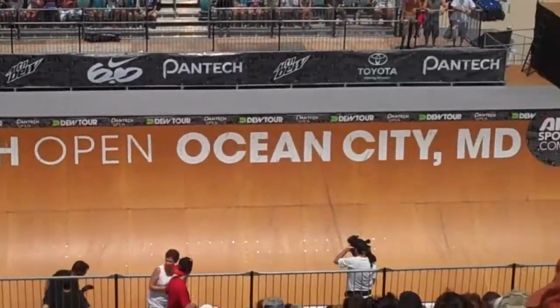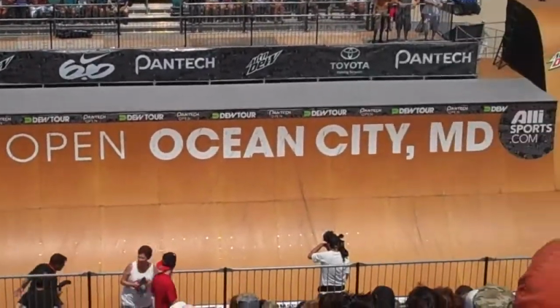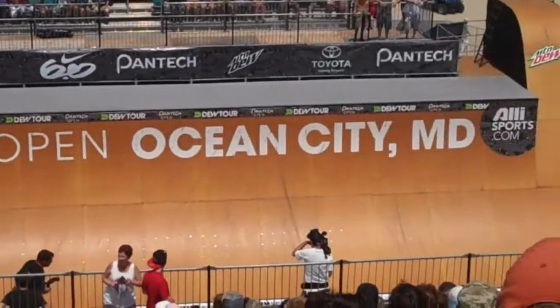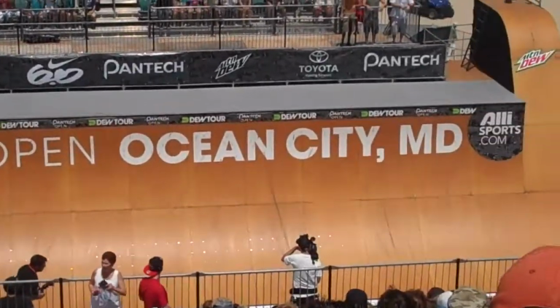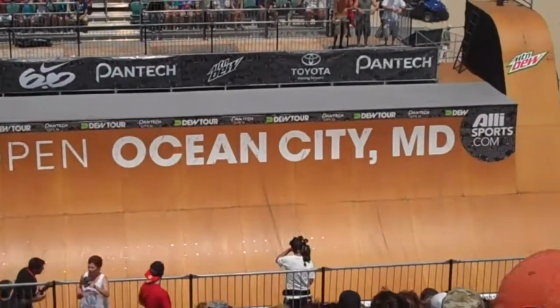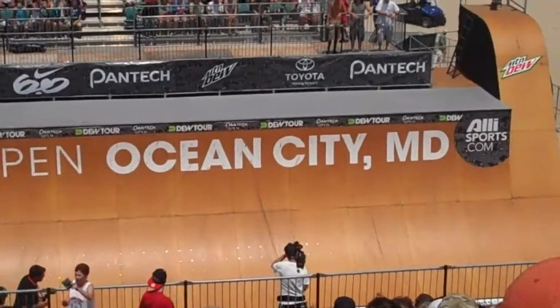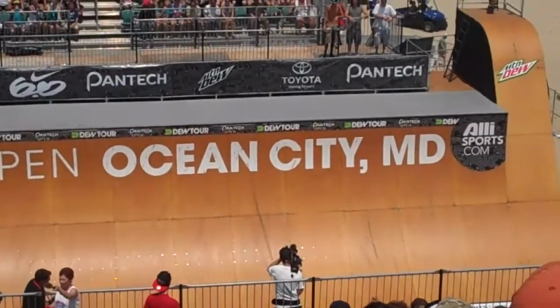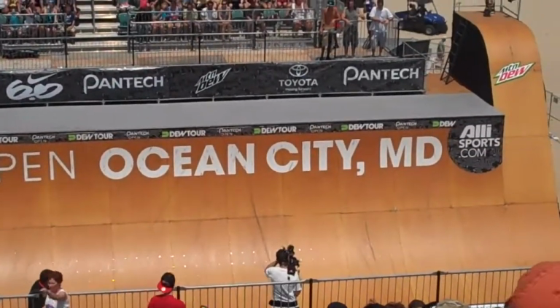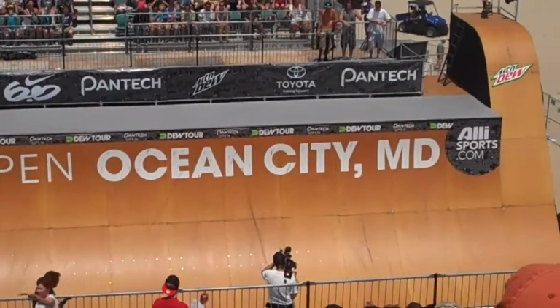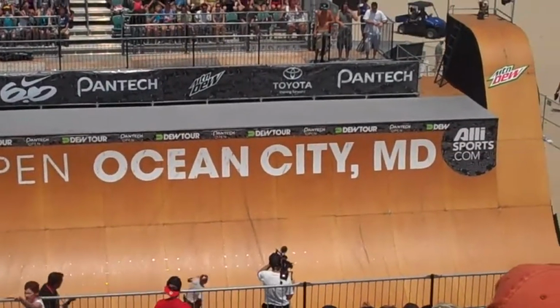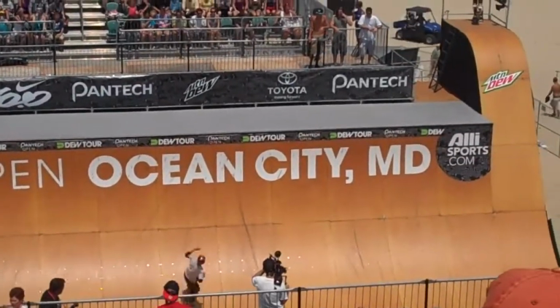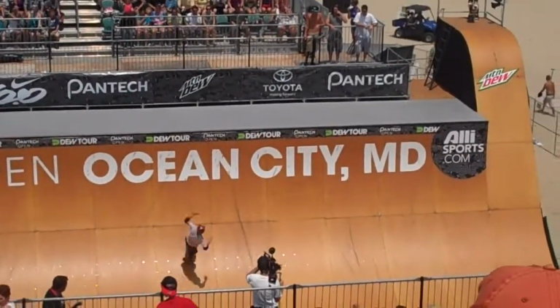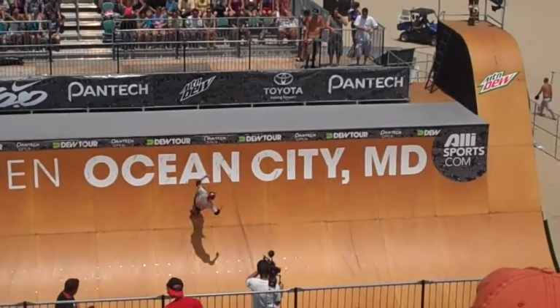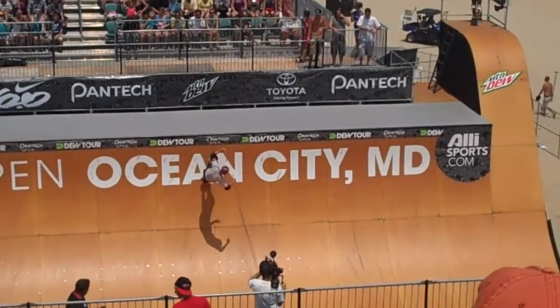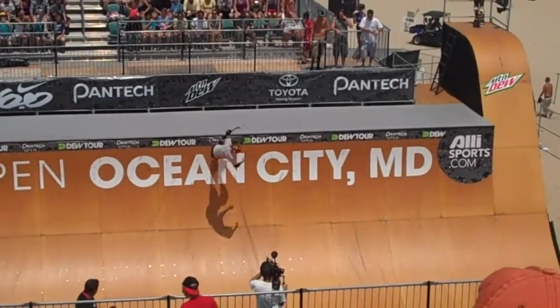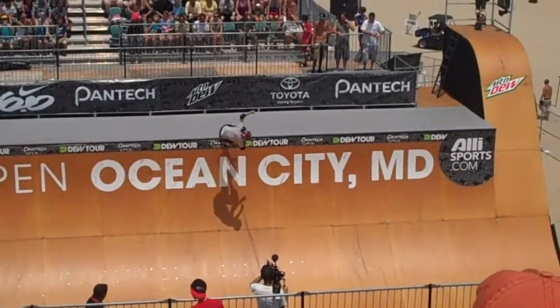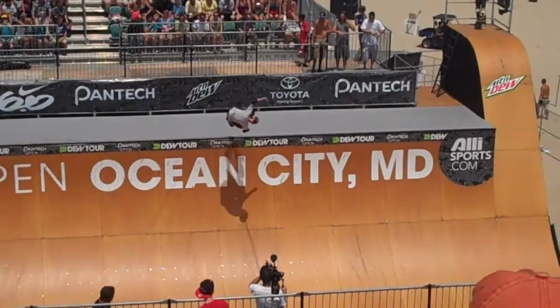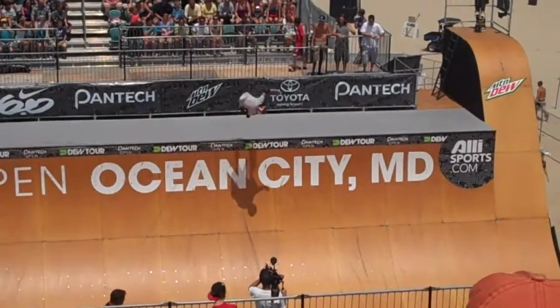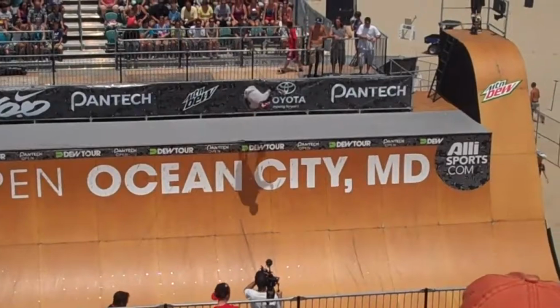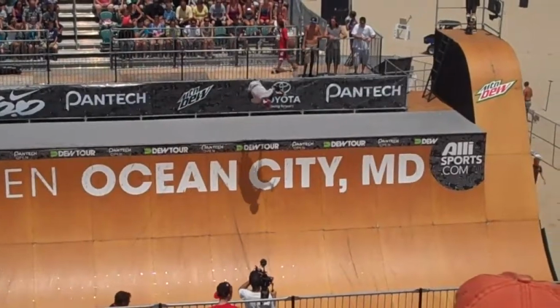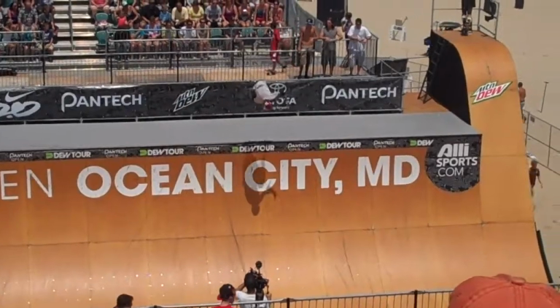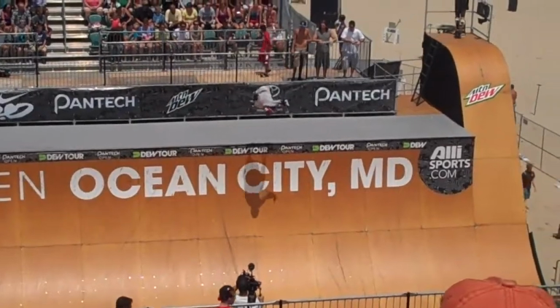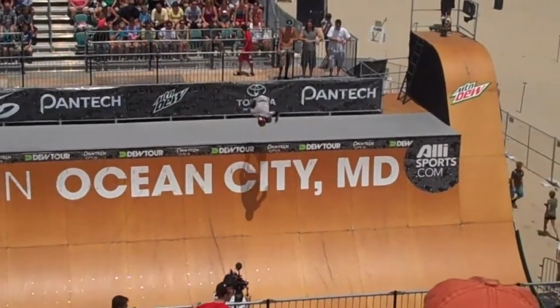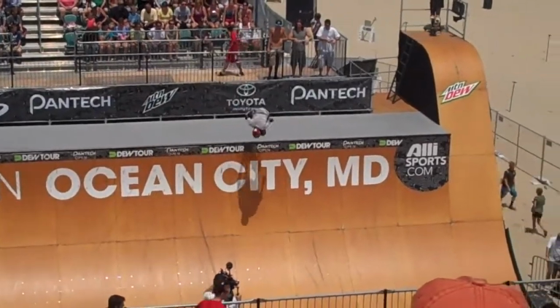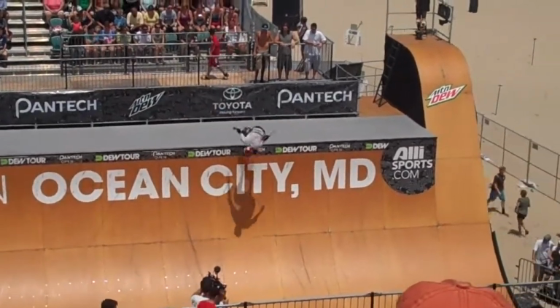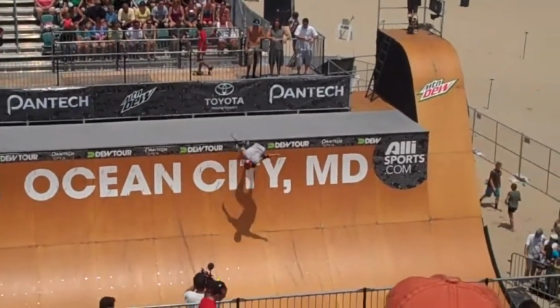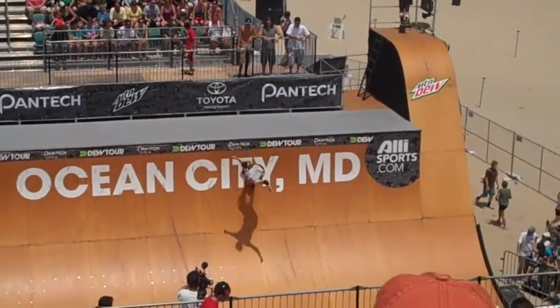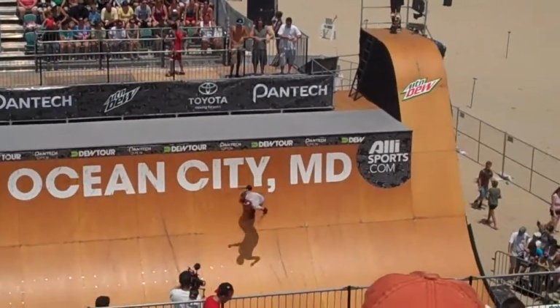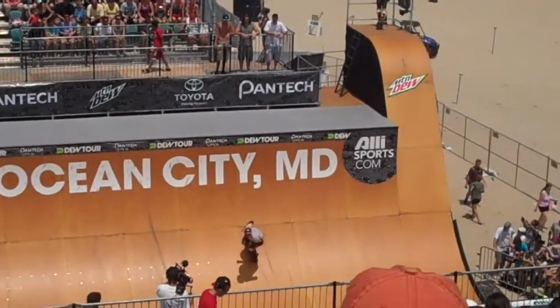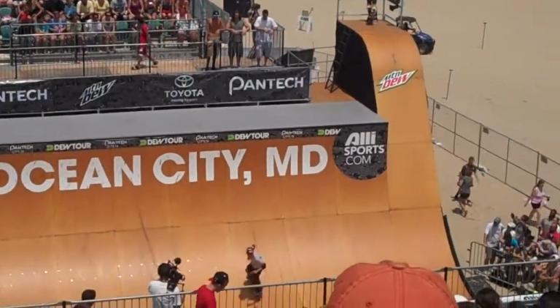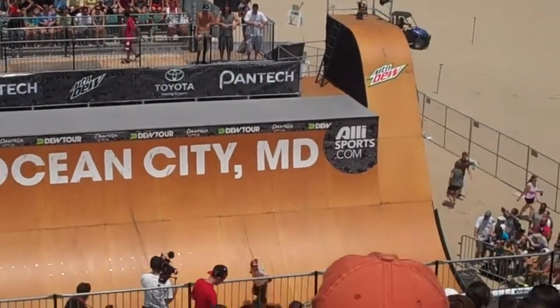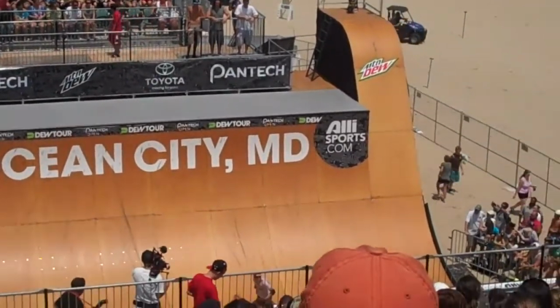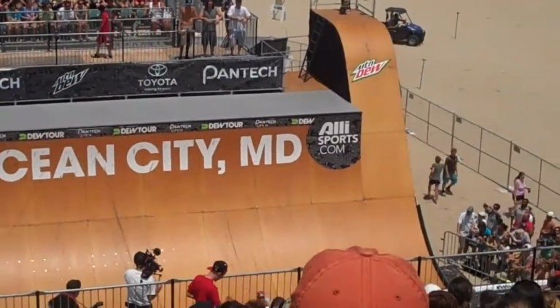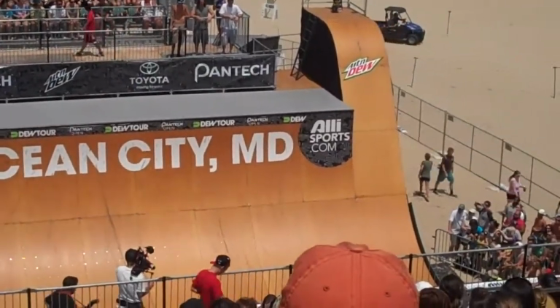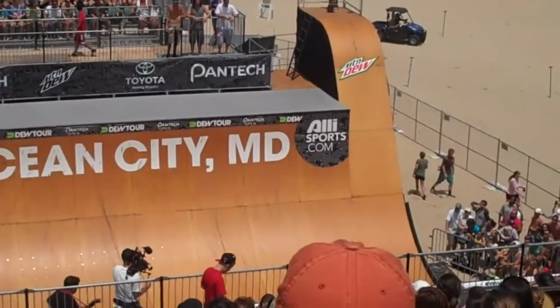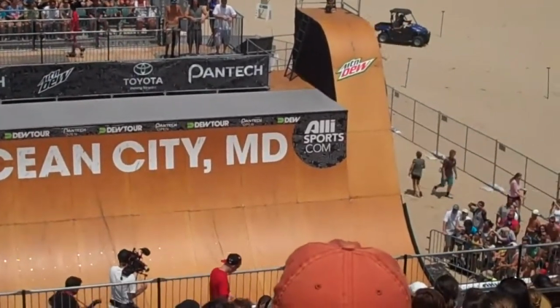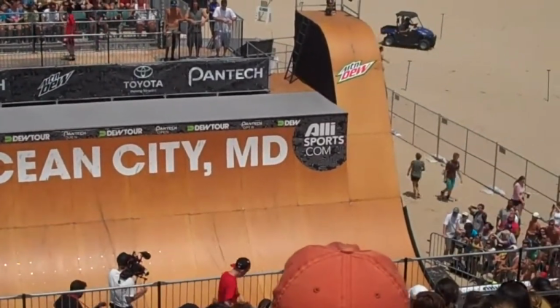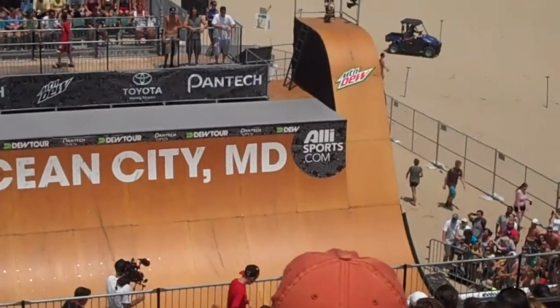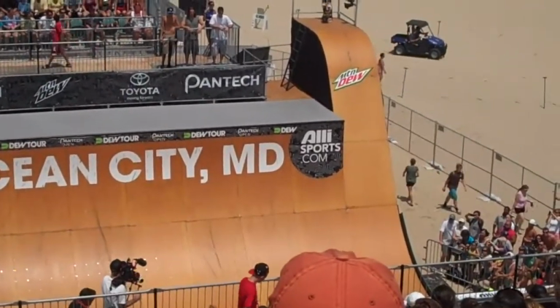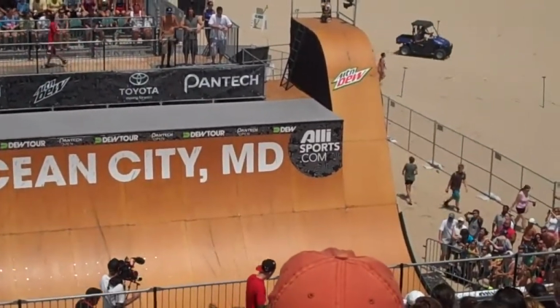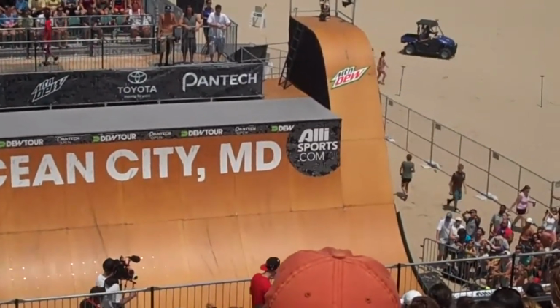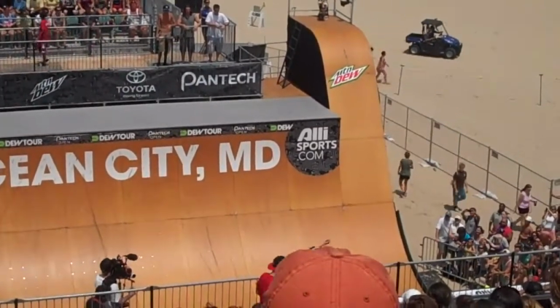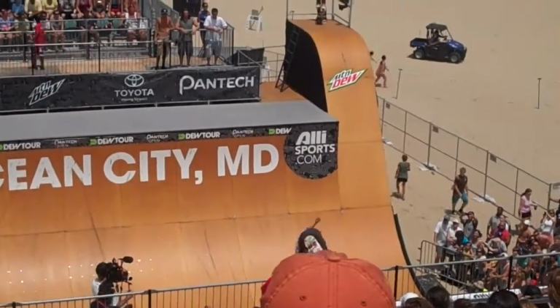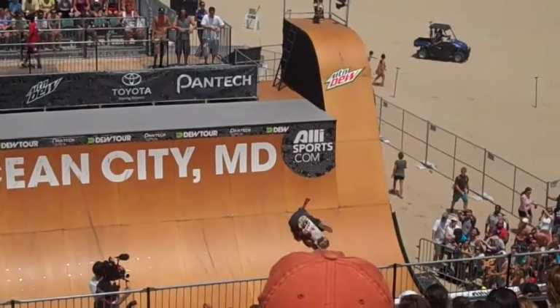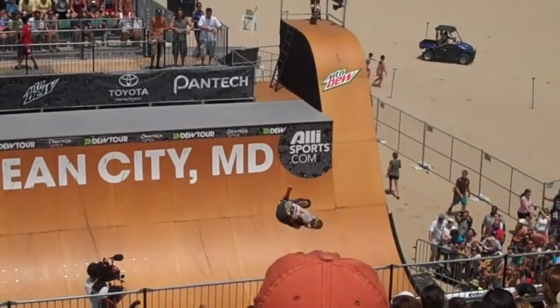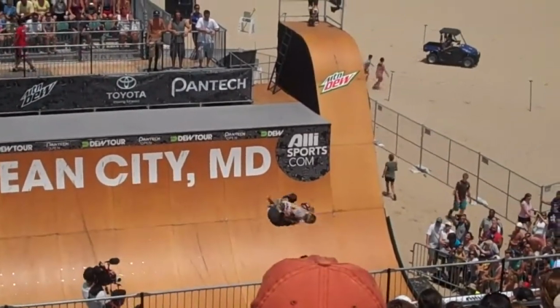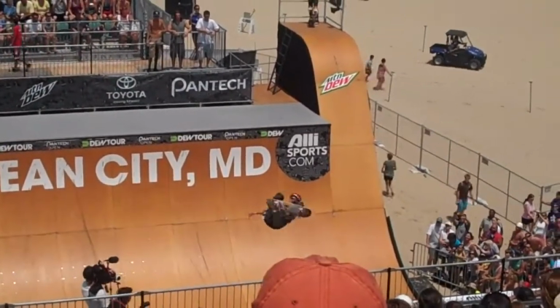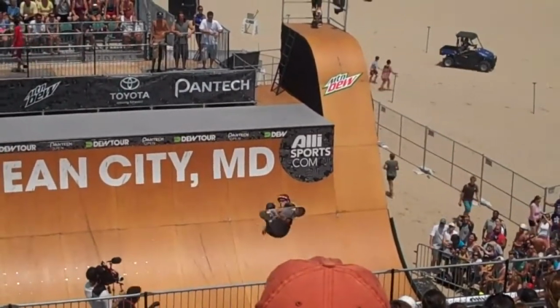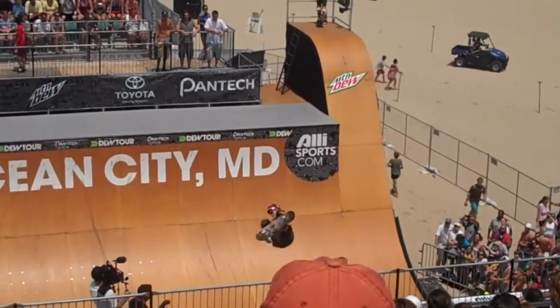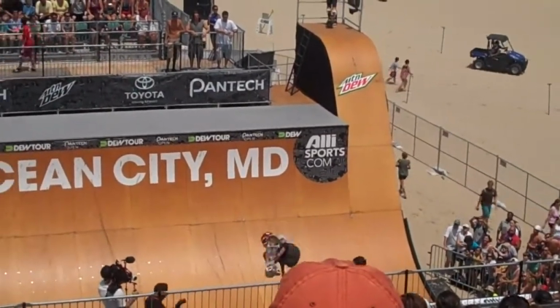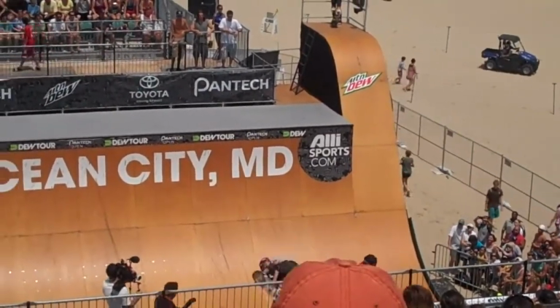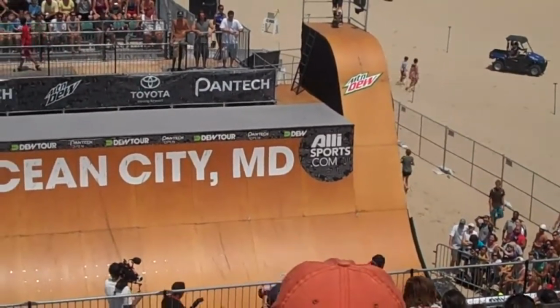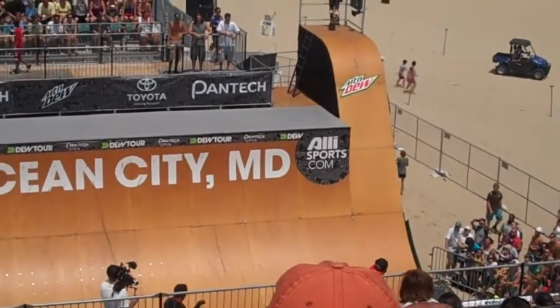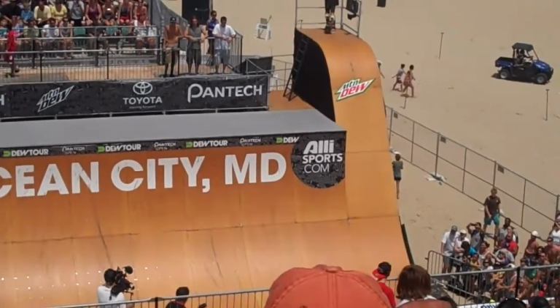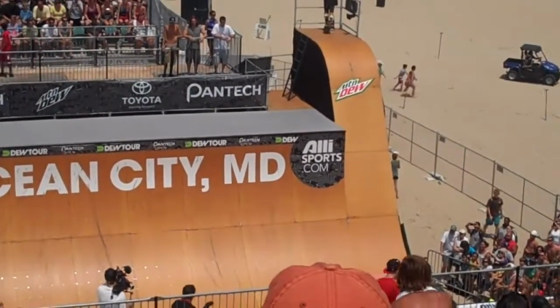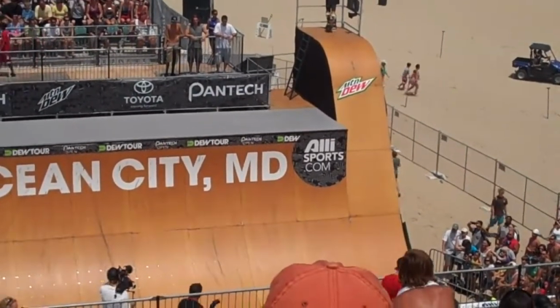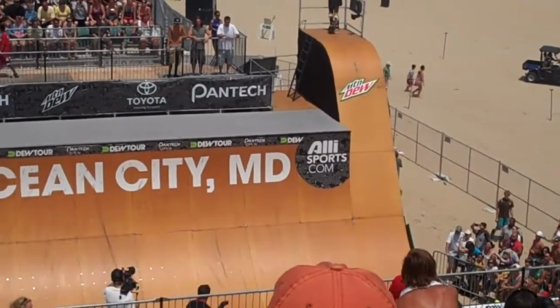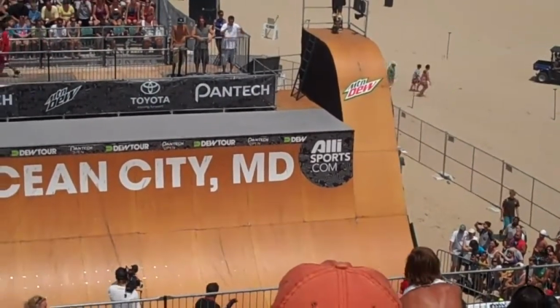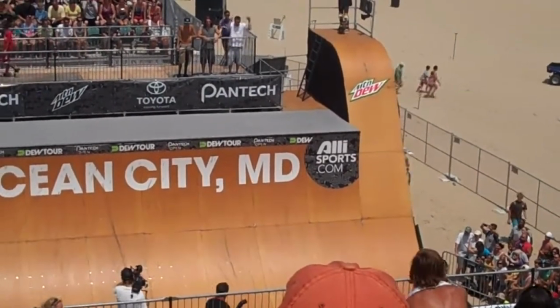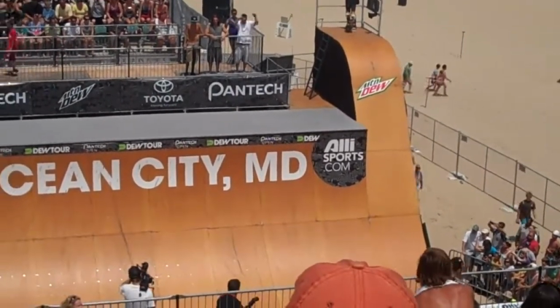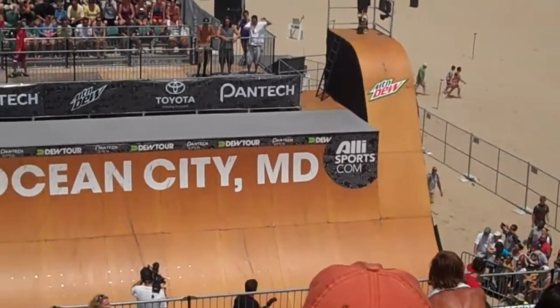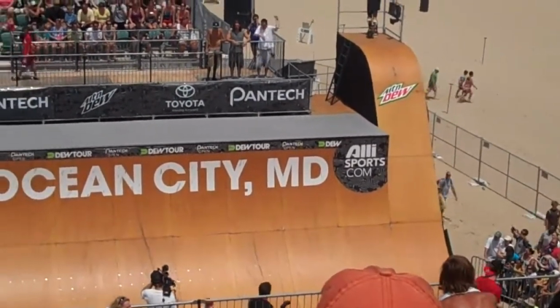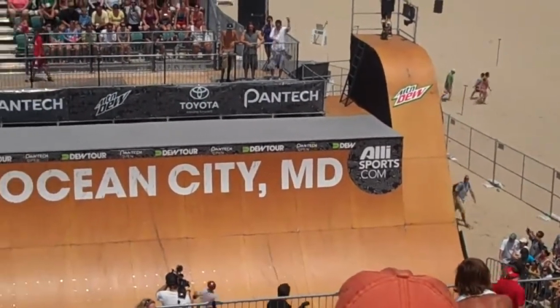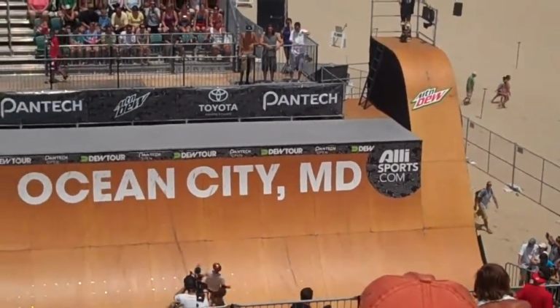Three 540s at pretty lofty height there, maintaining the flow throughout this run. Oh — the body barrier 540!